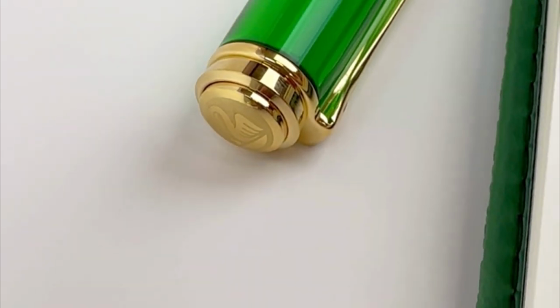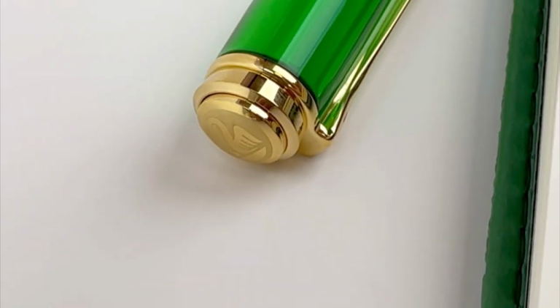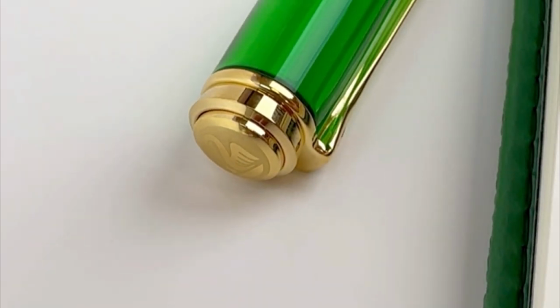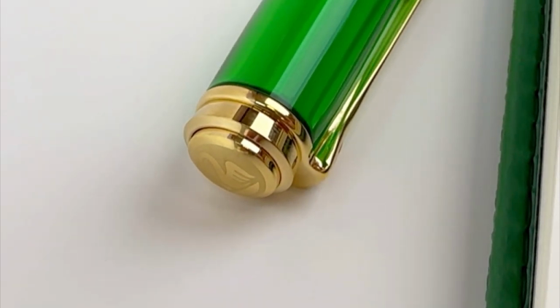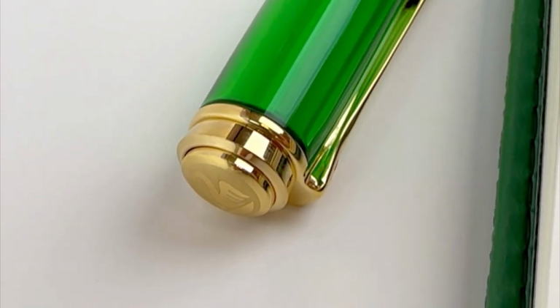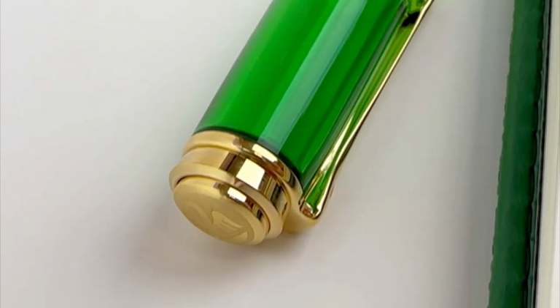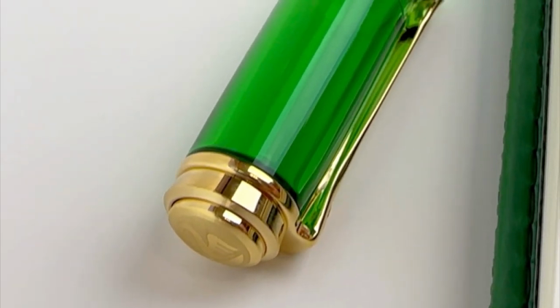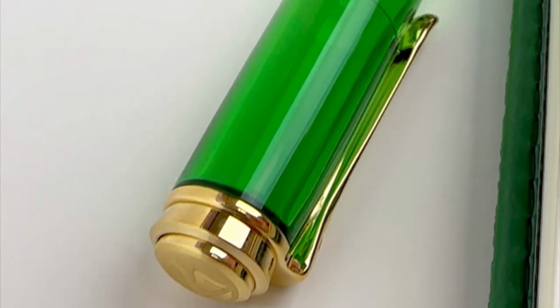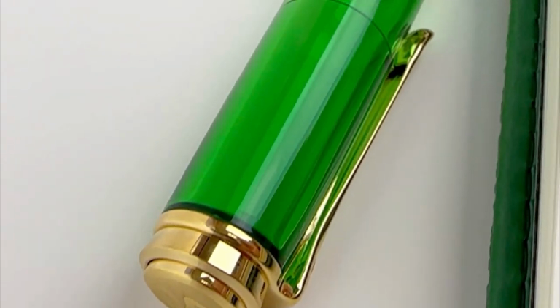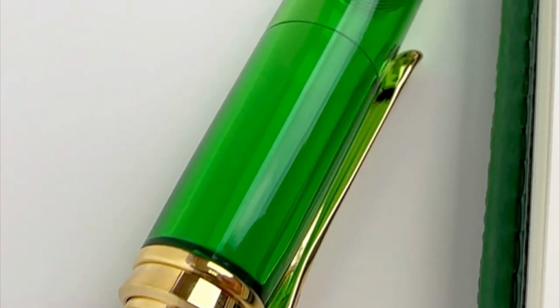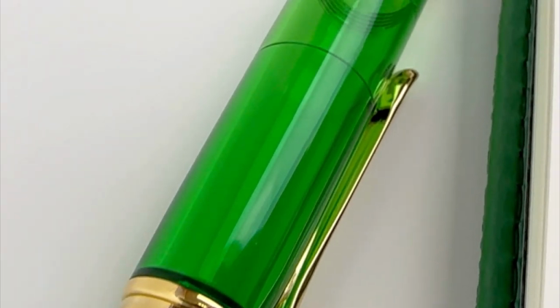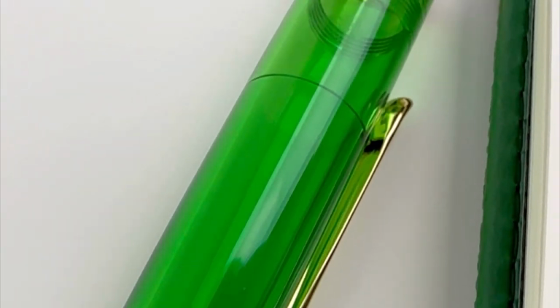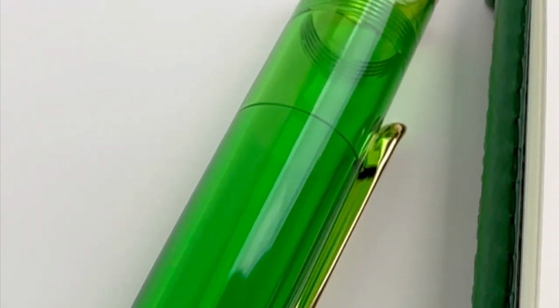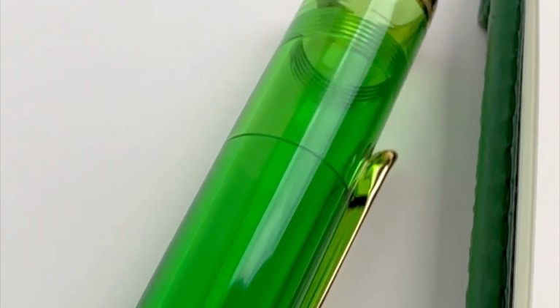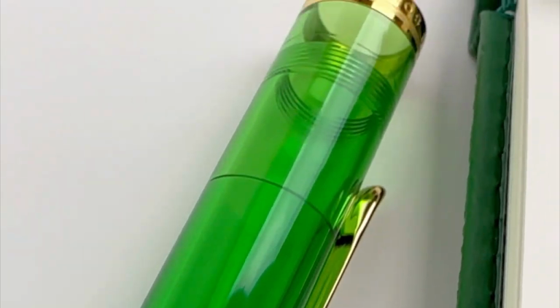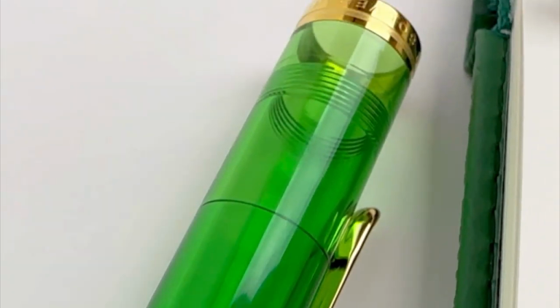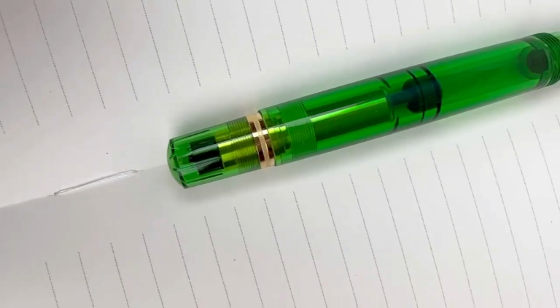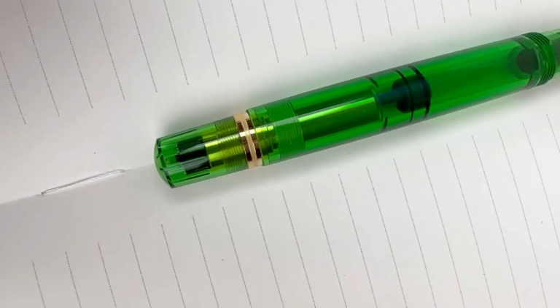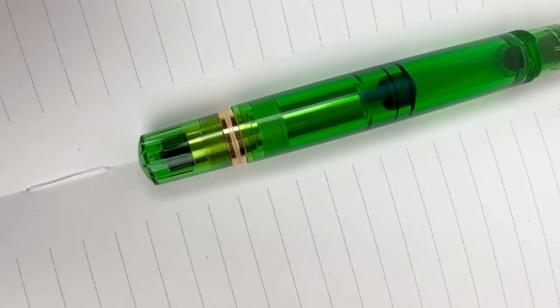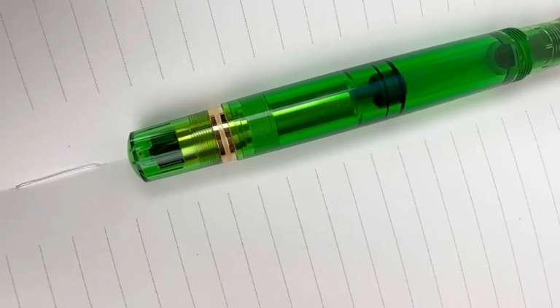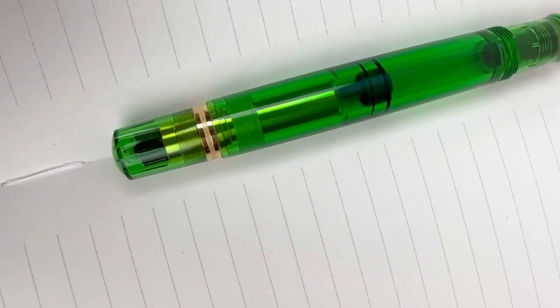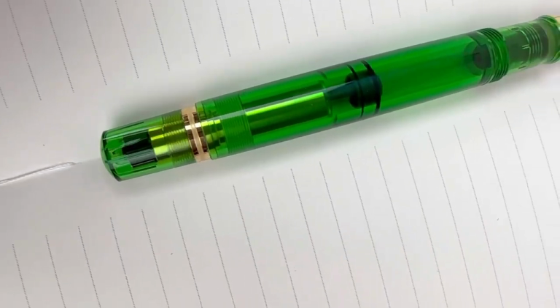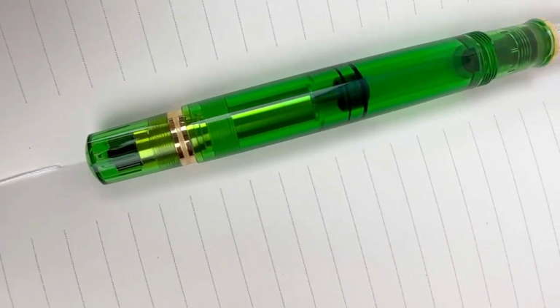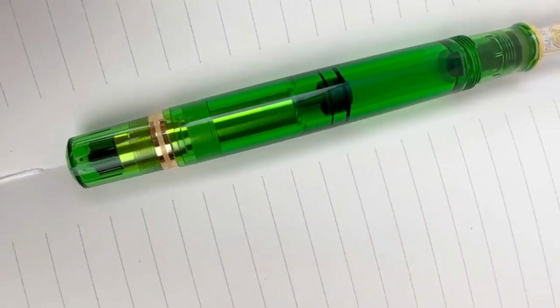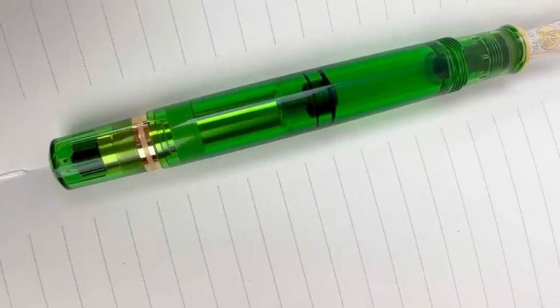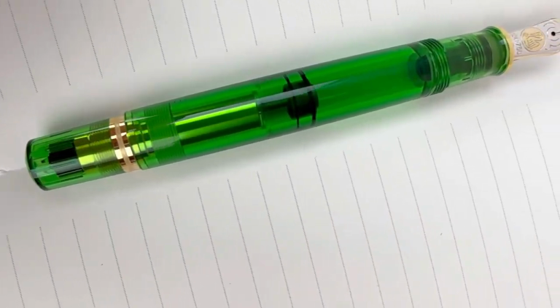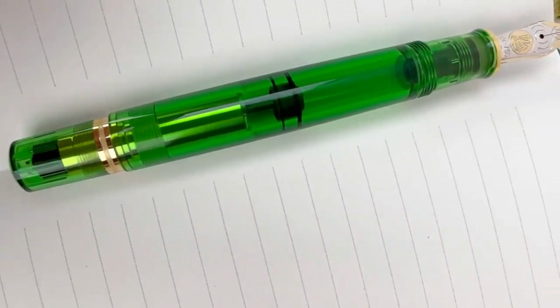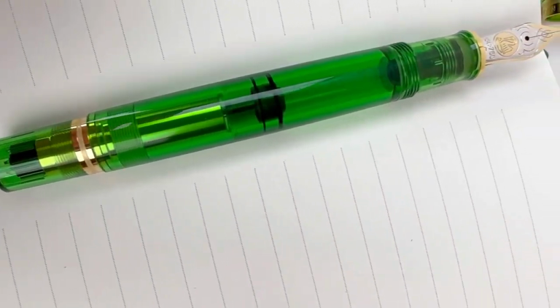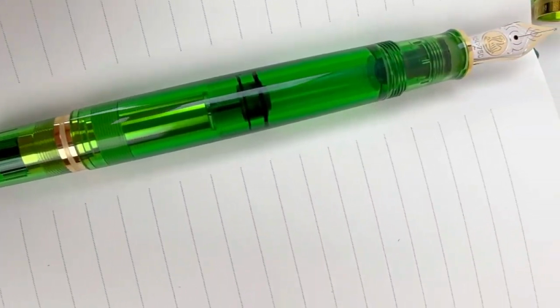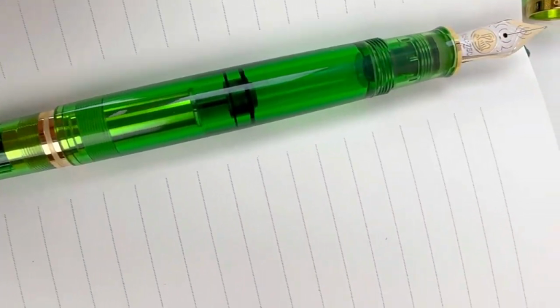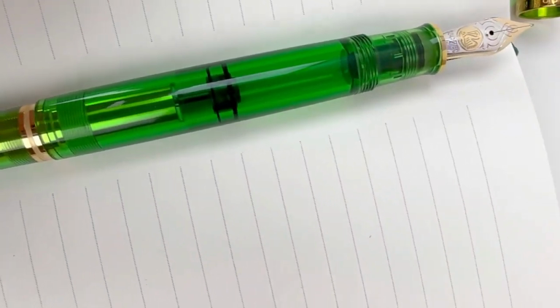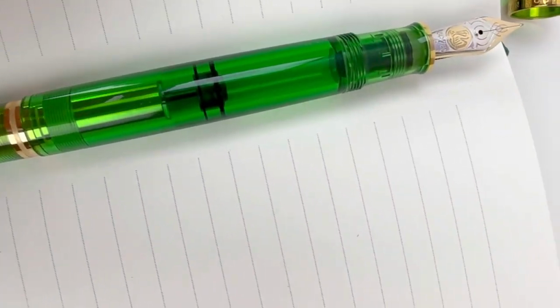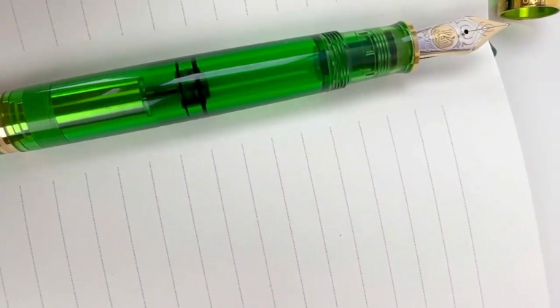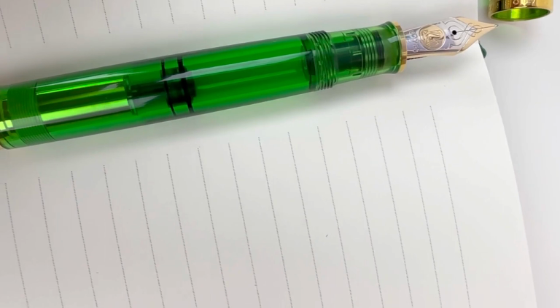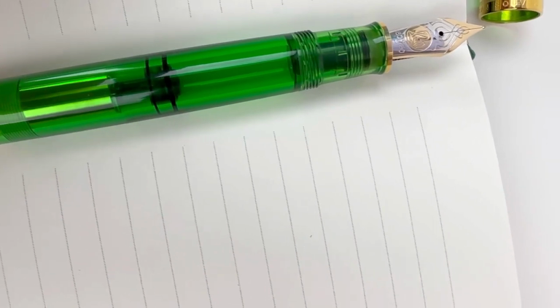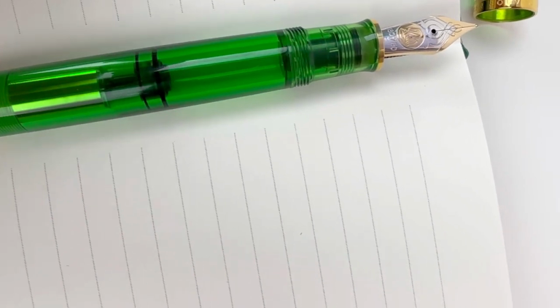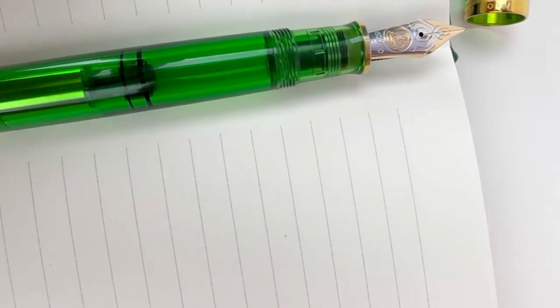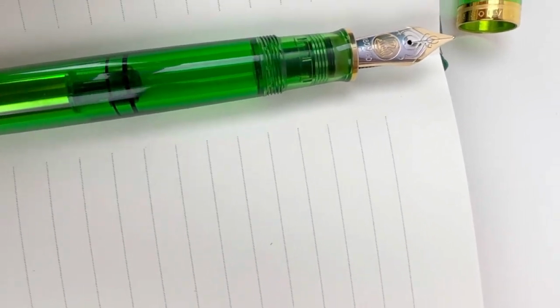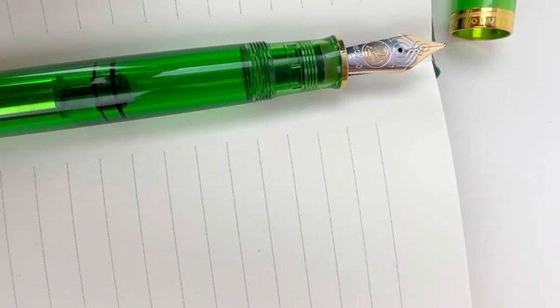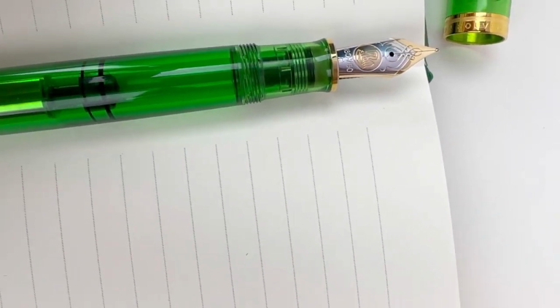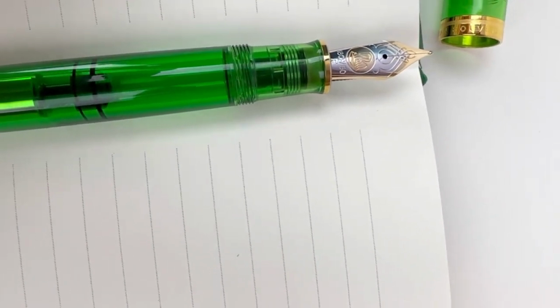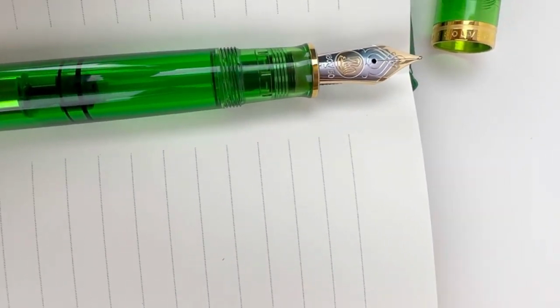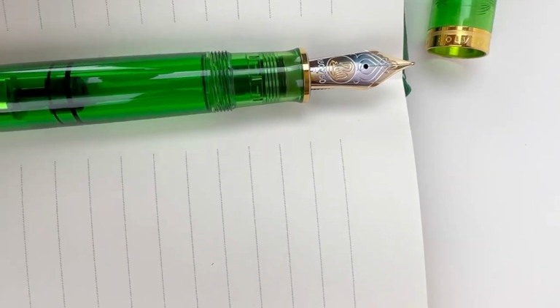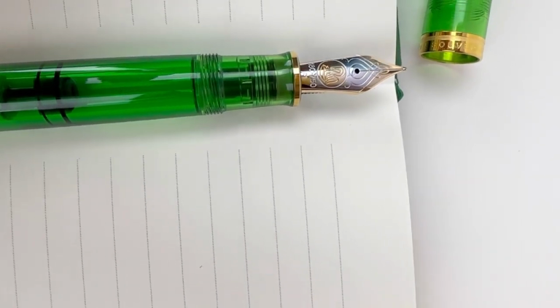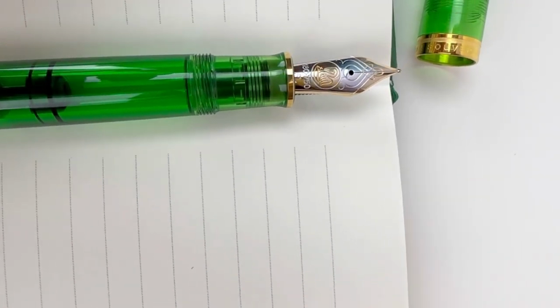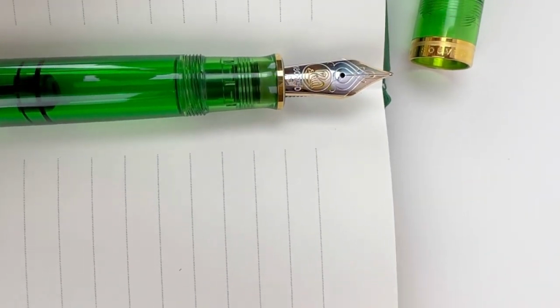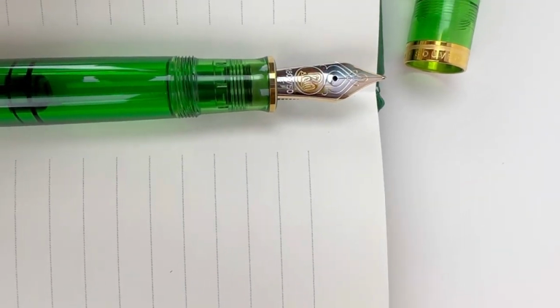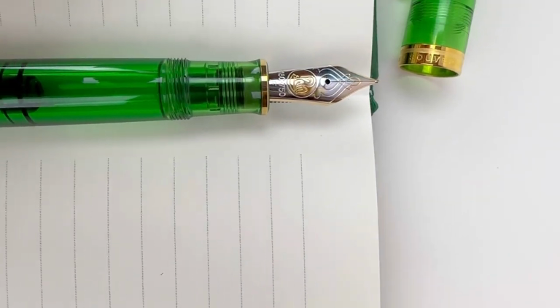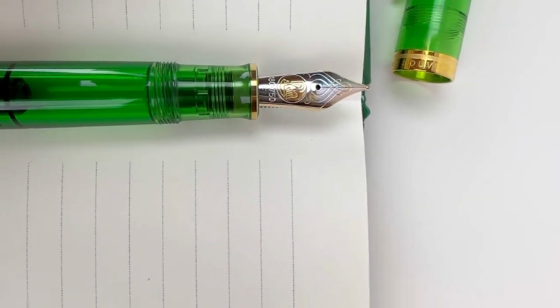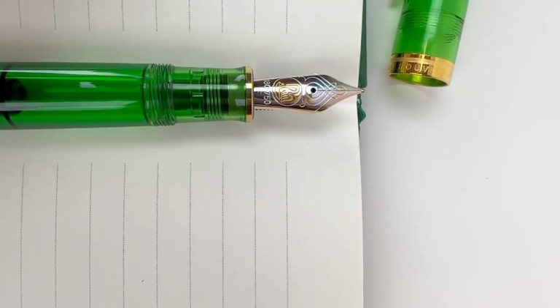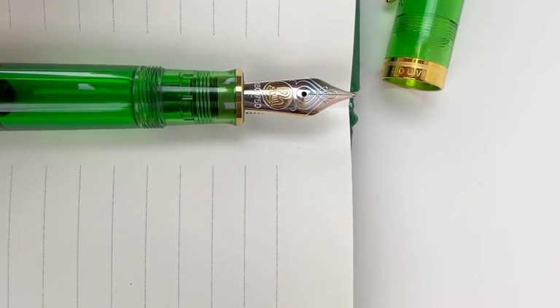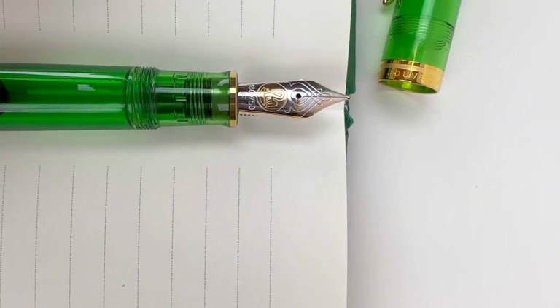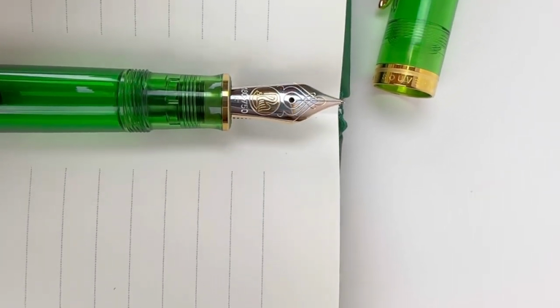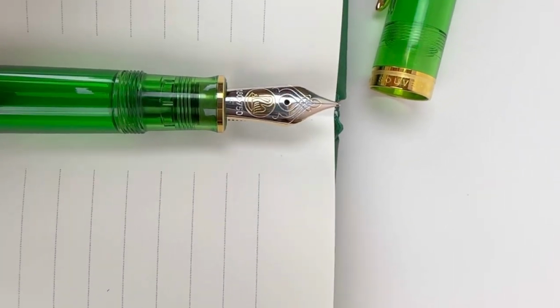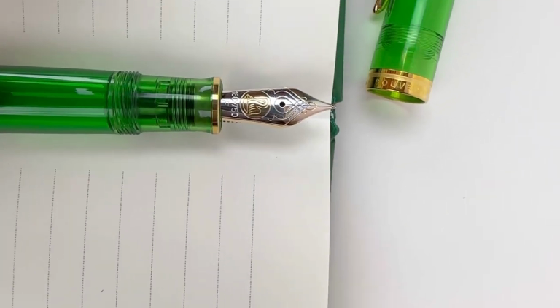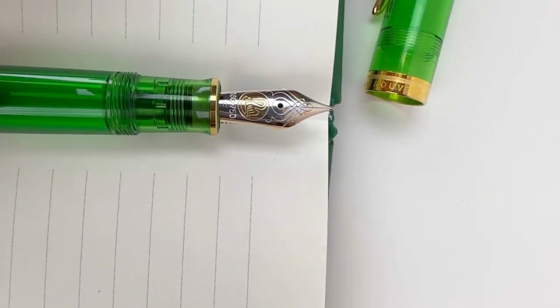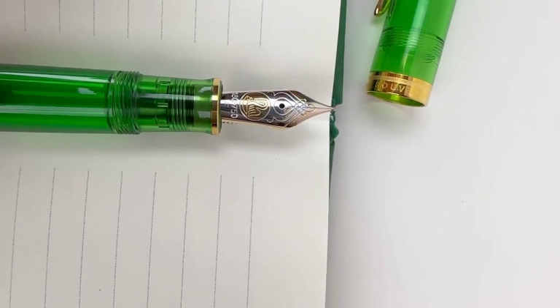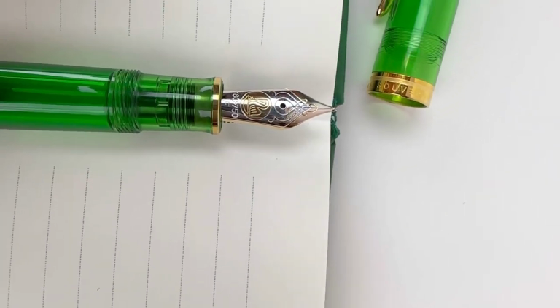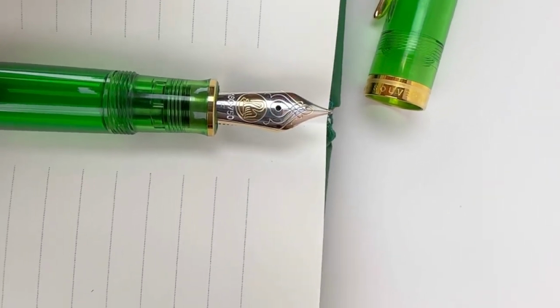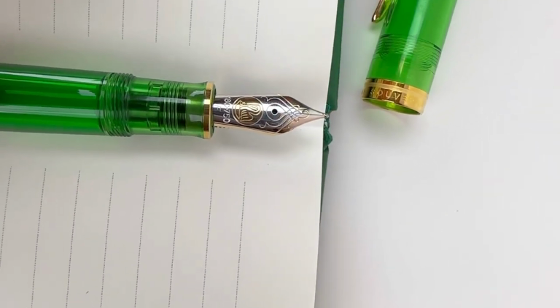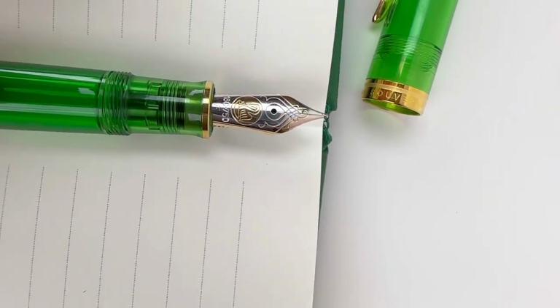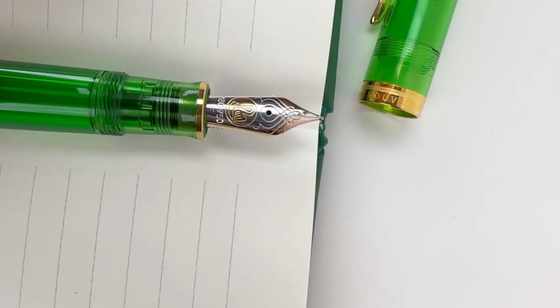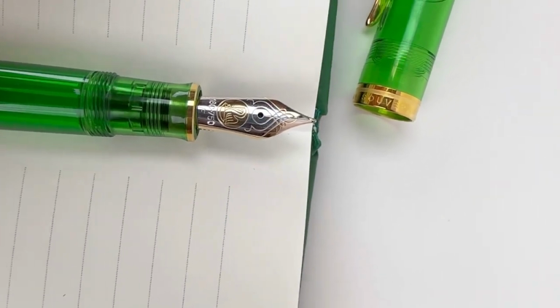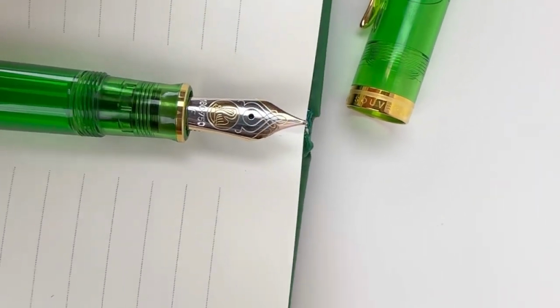Both the one-piece cap ring and the filling knob have a shiny, satiny finish, and the rings and the clip have a 24 karat gold plating.